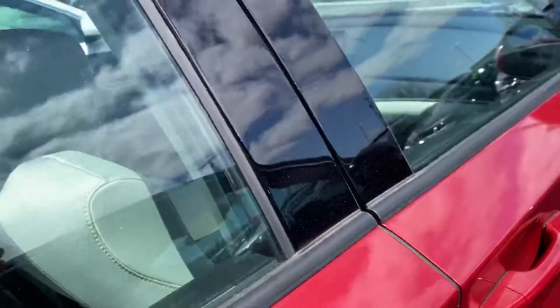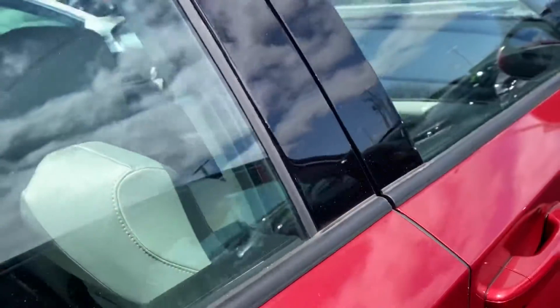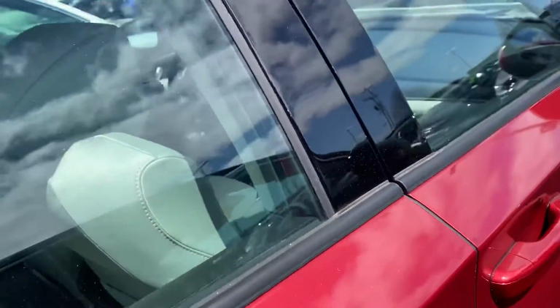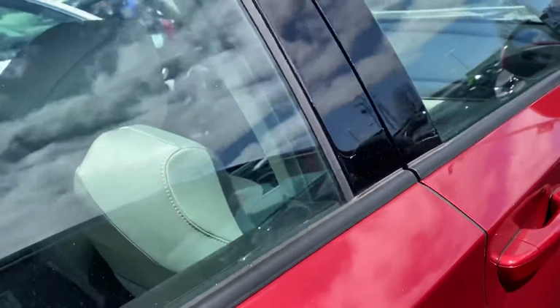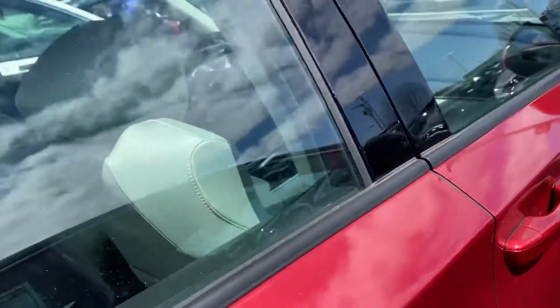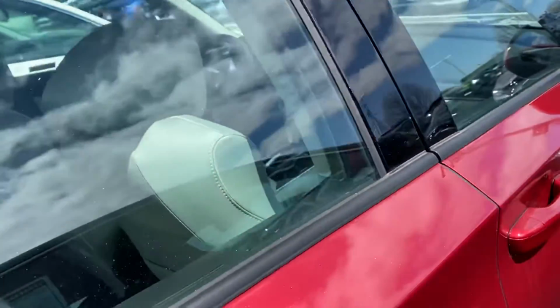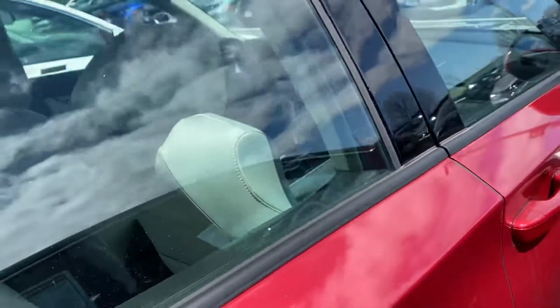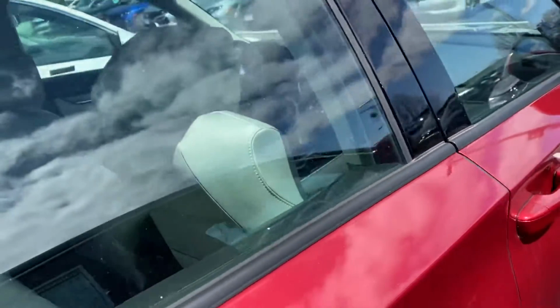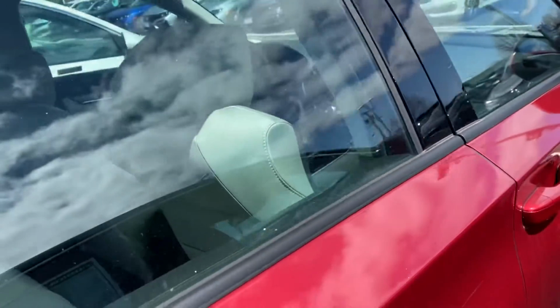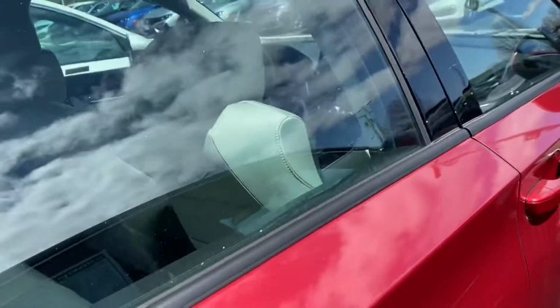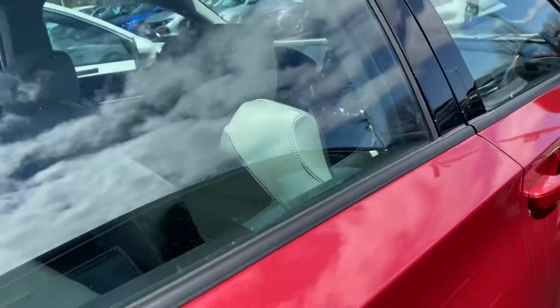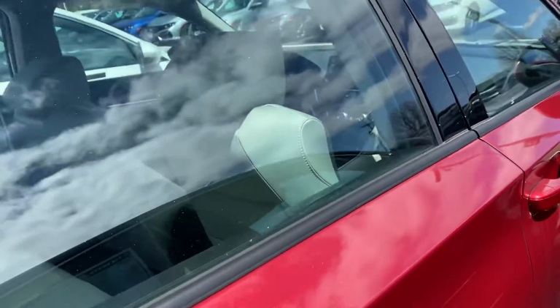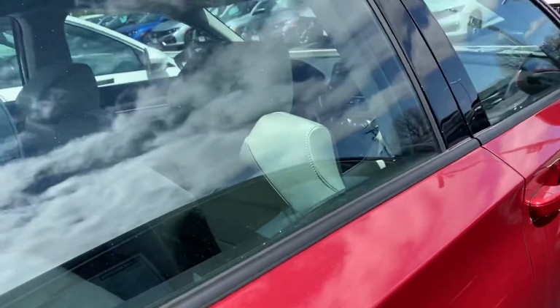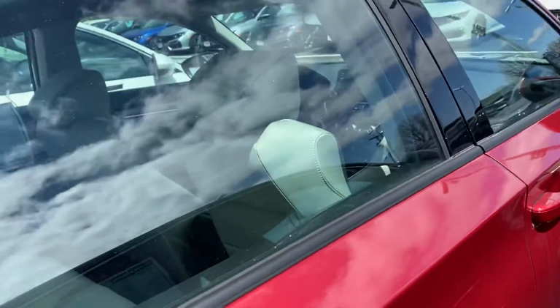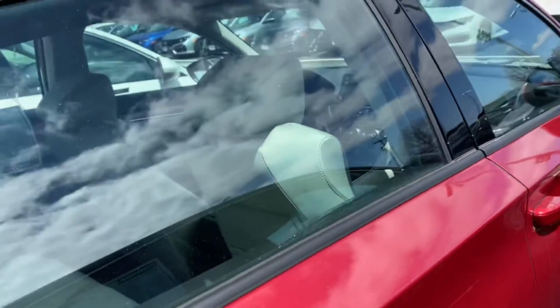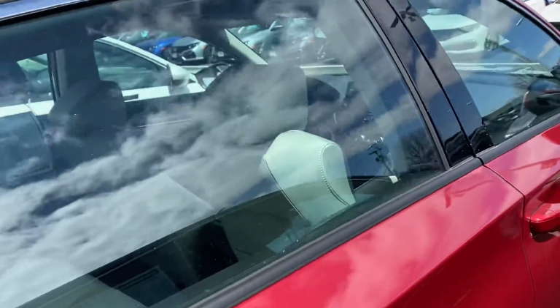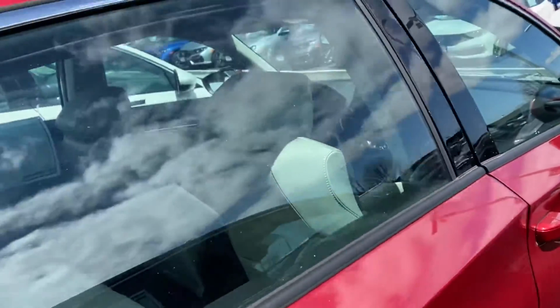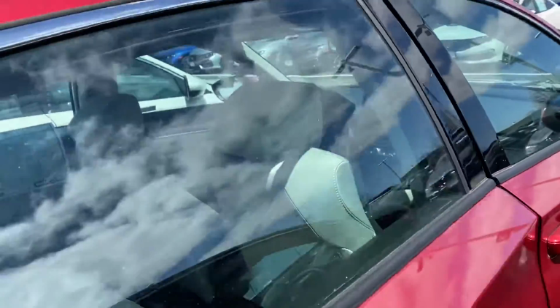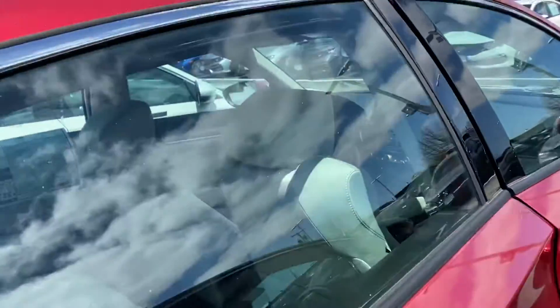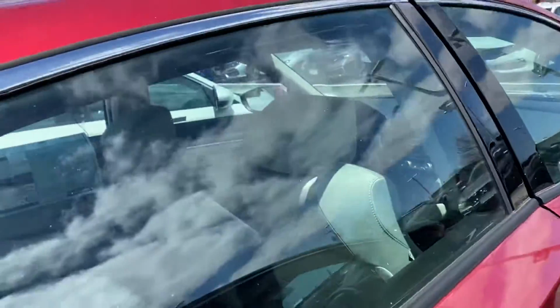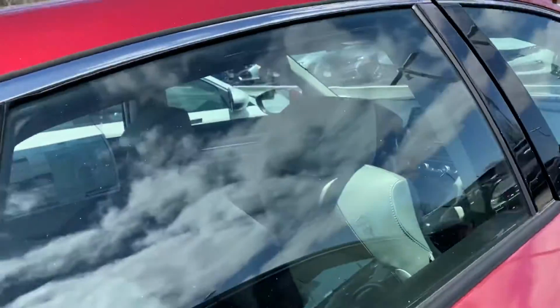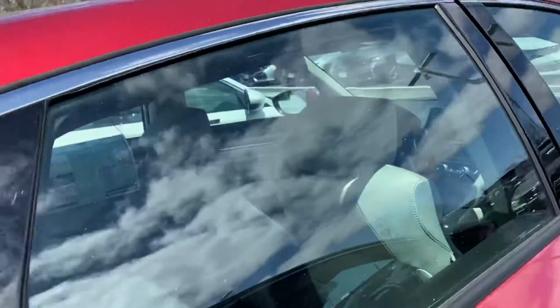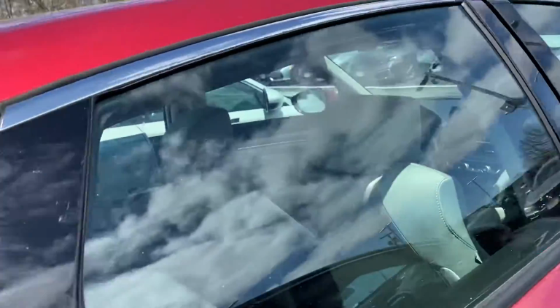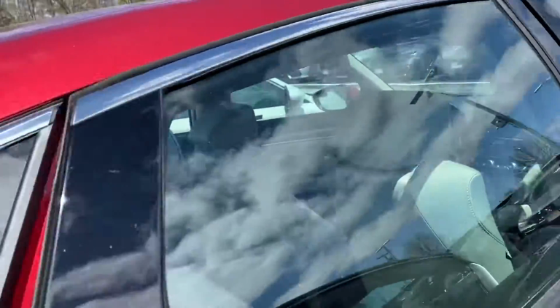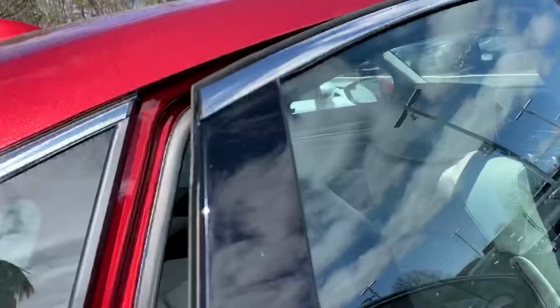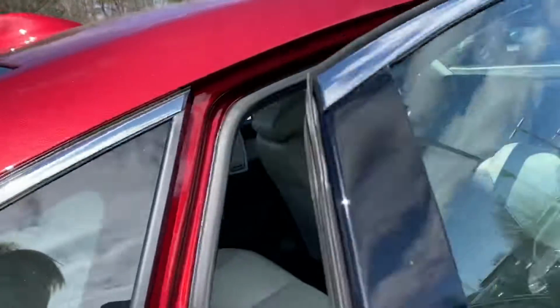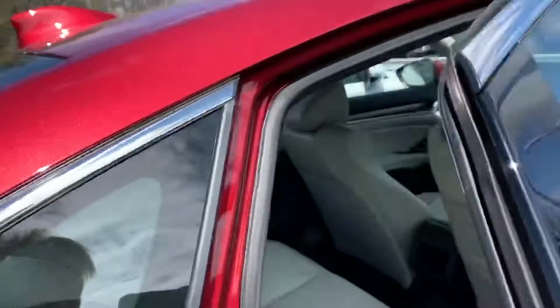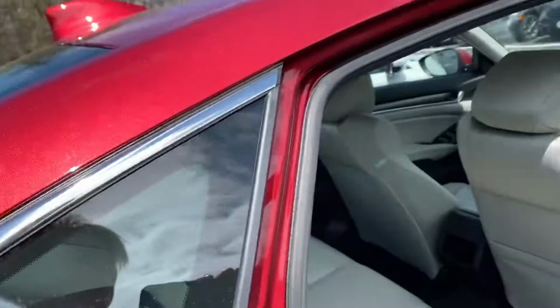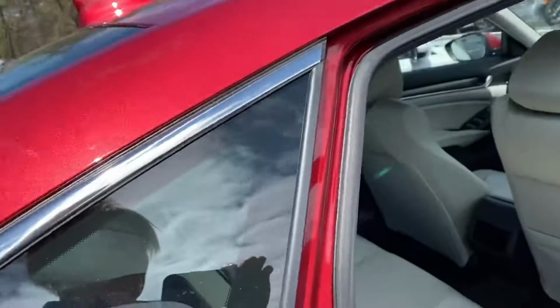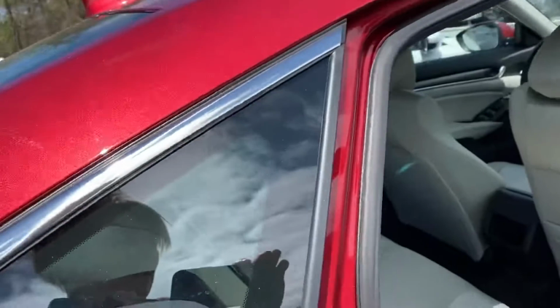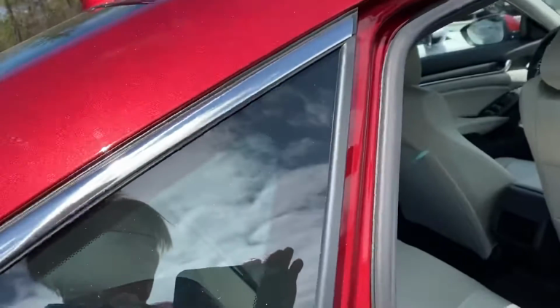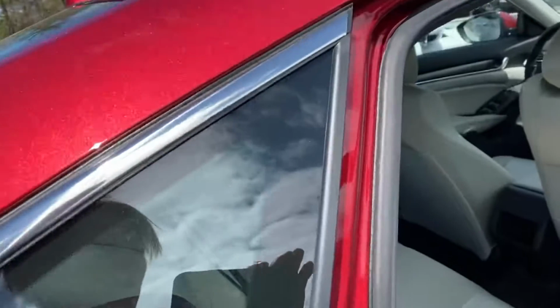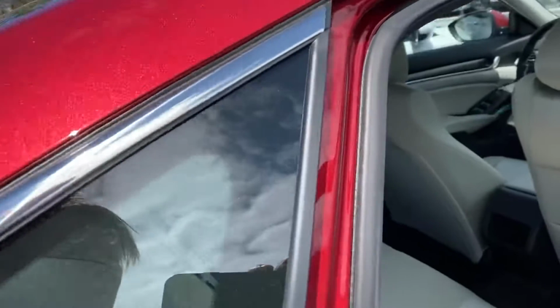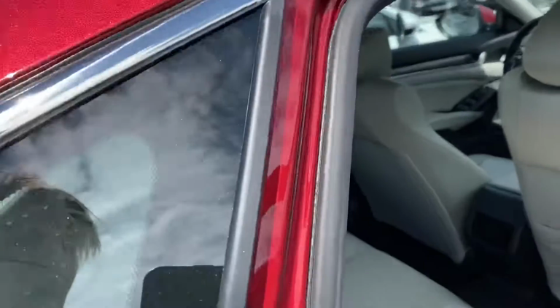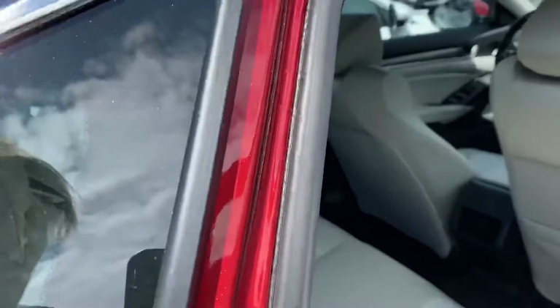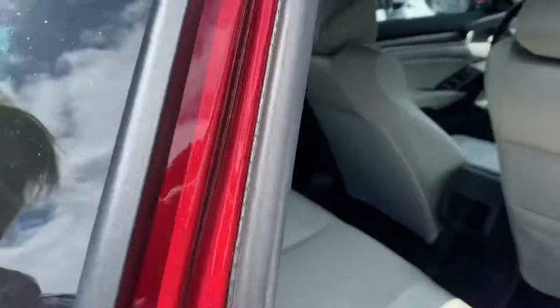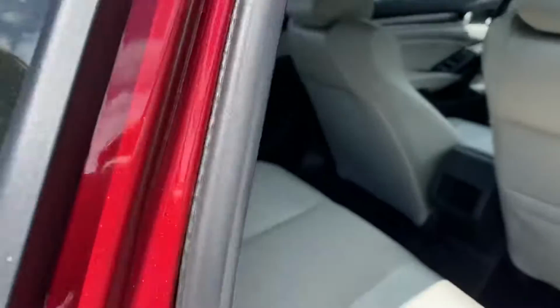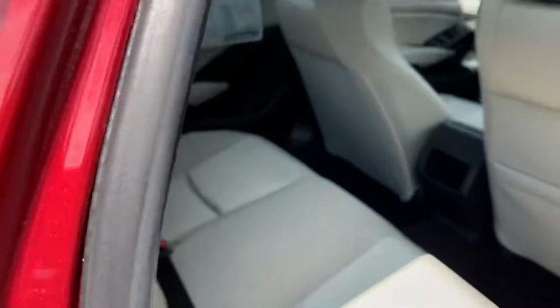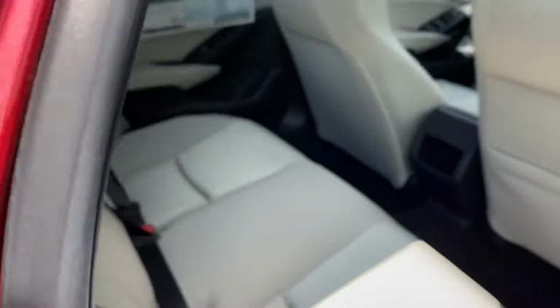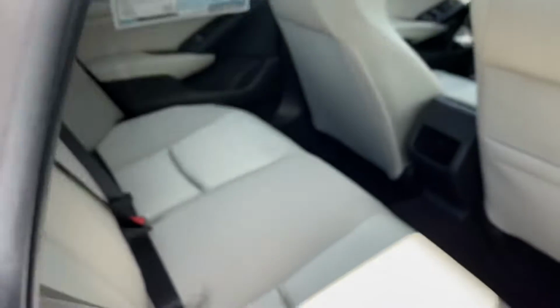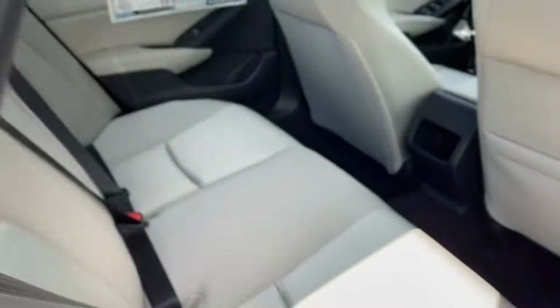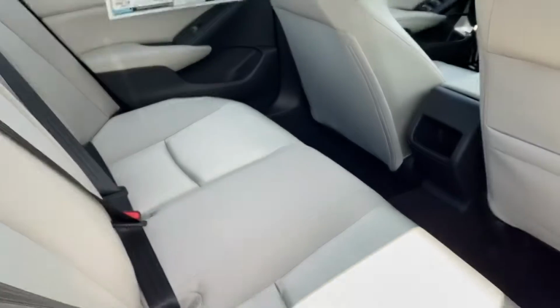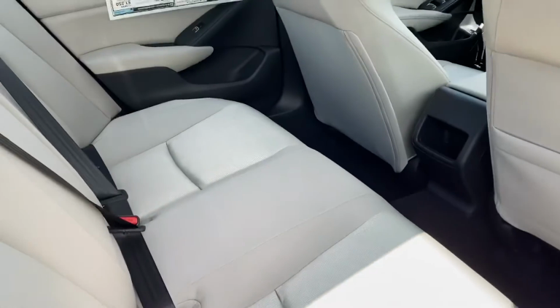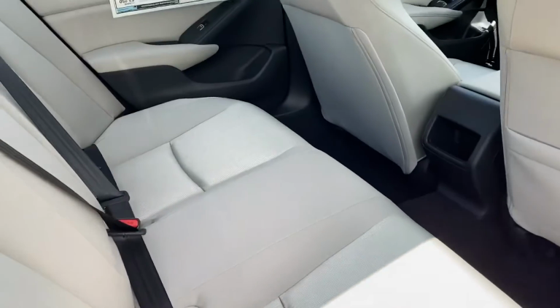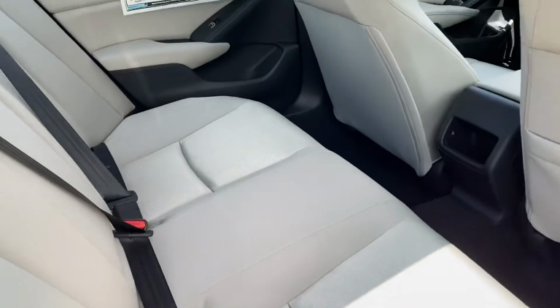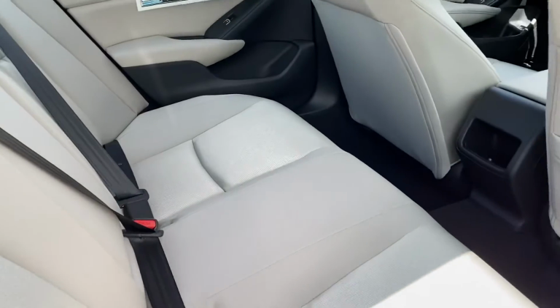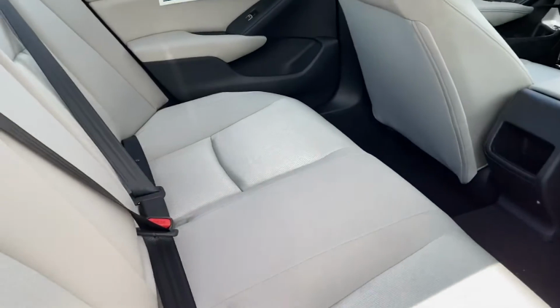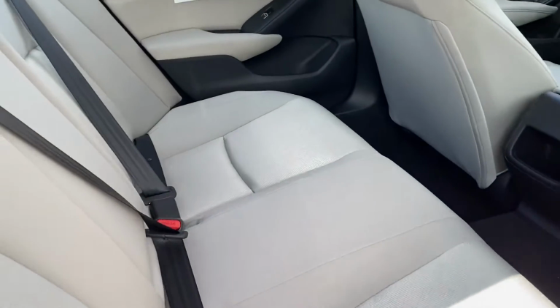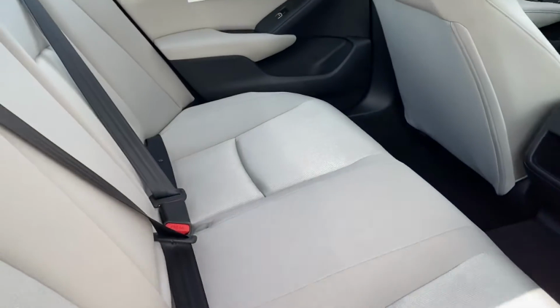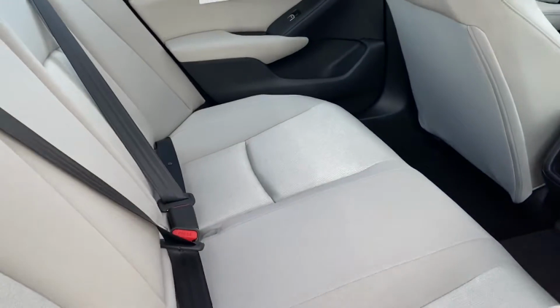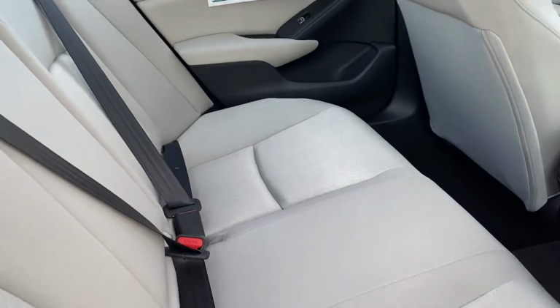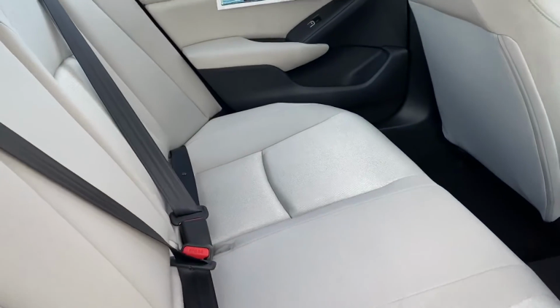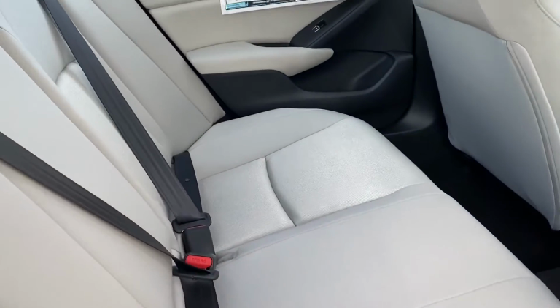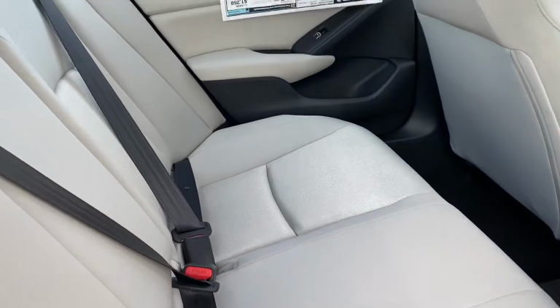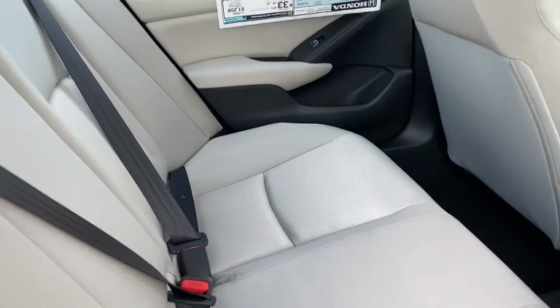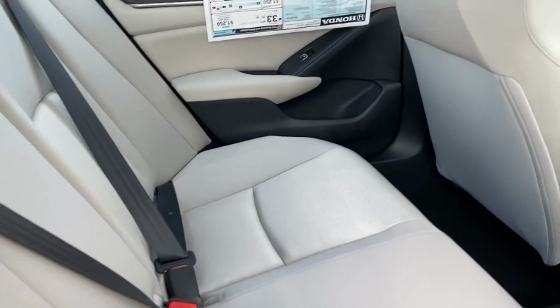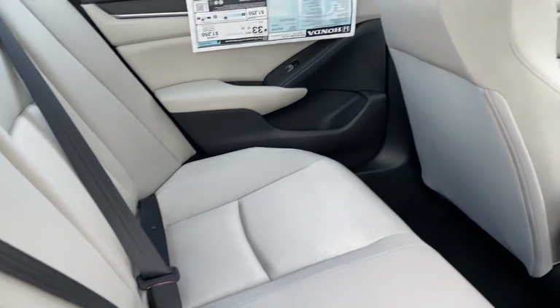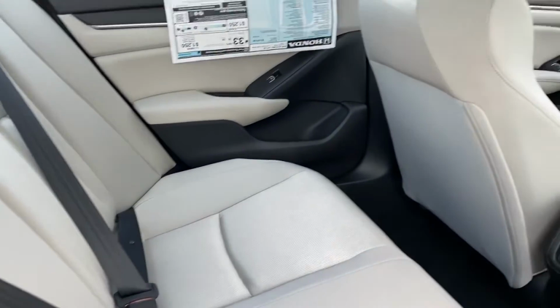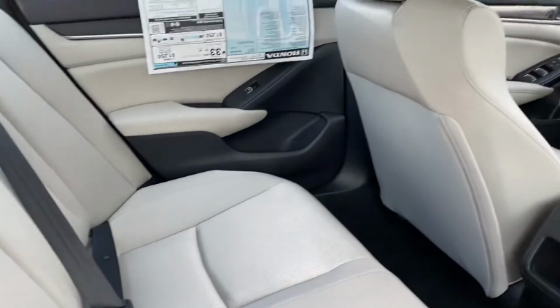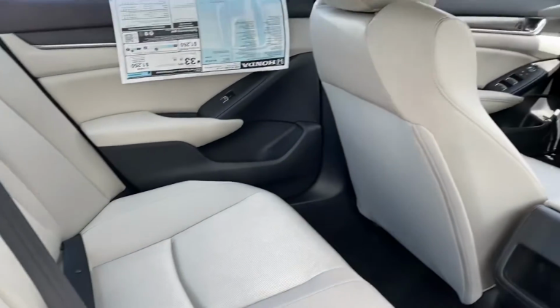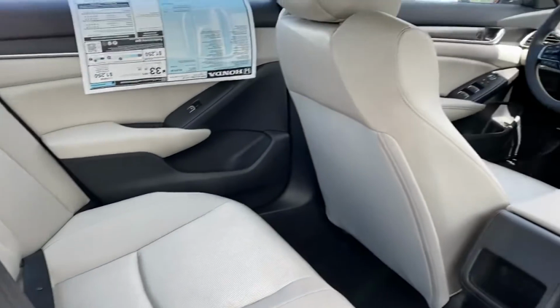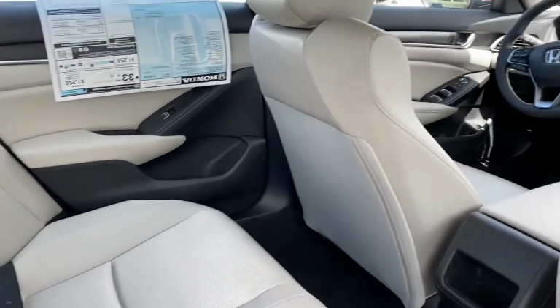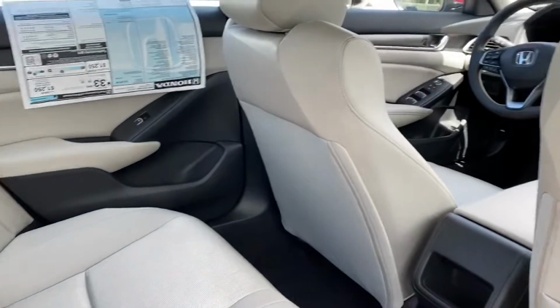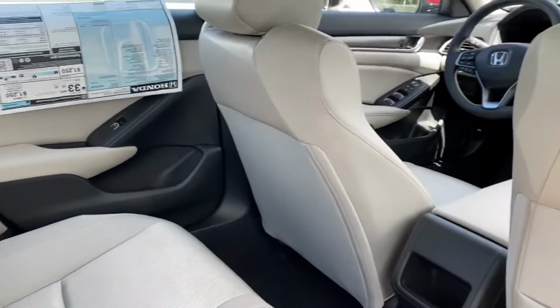Come on in, go for a test drive and you'll see just how all that works. It's called the Honda Sensing.